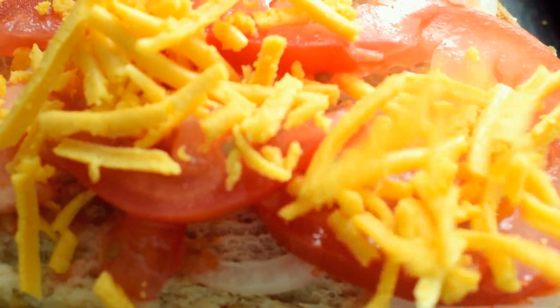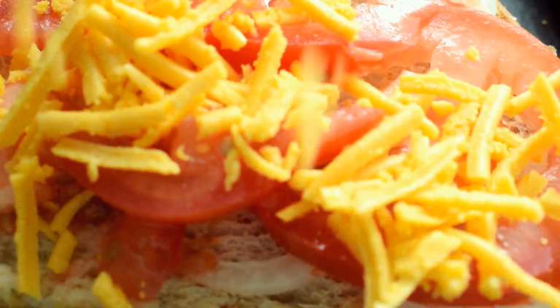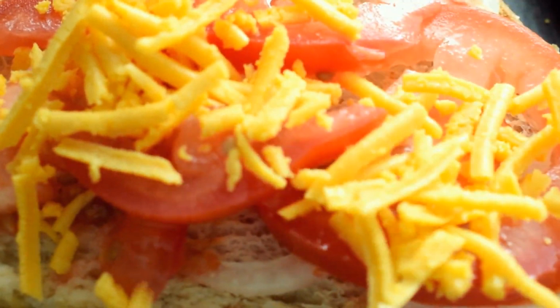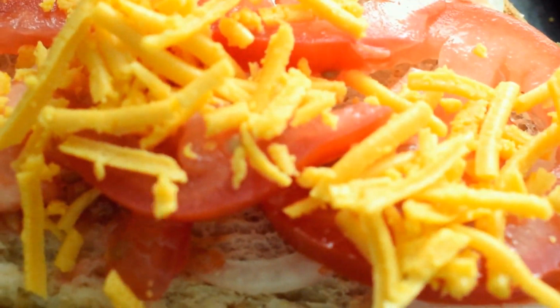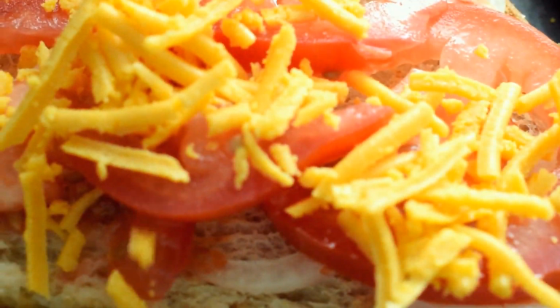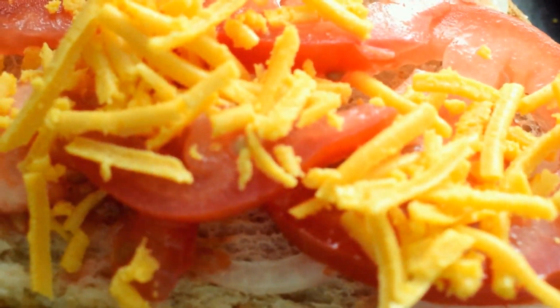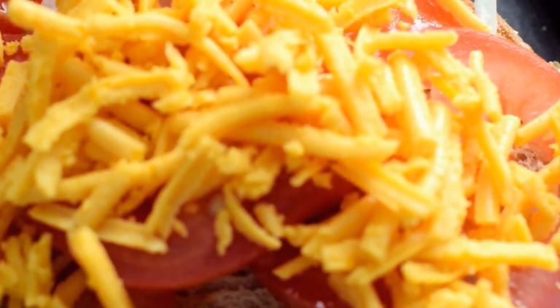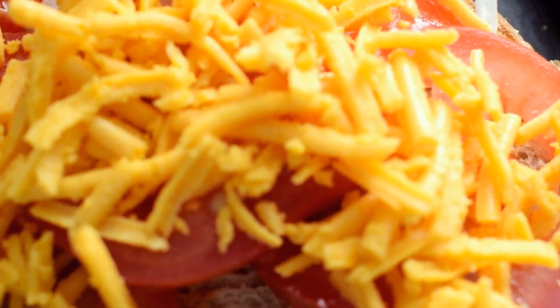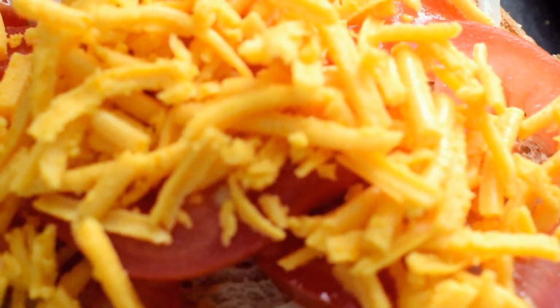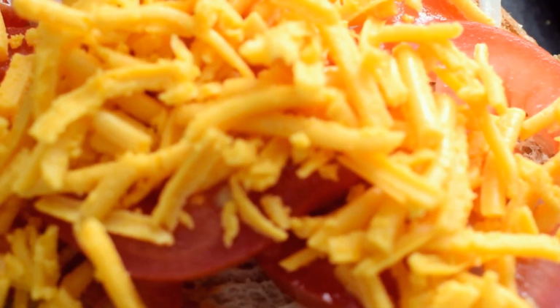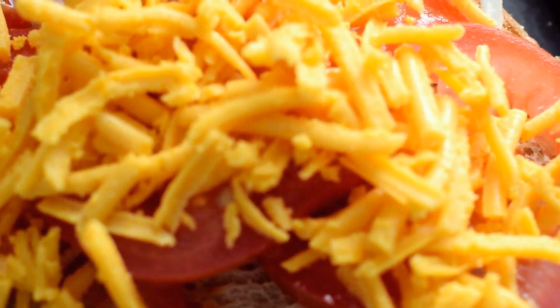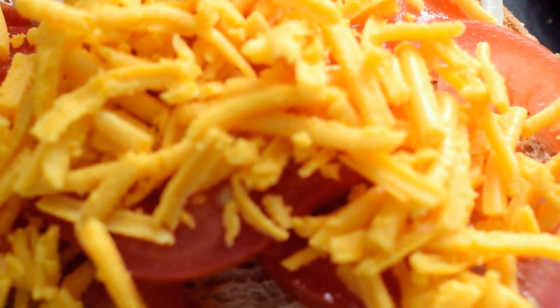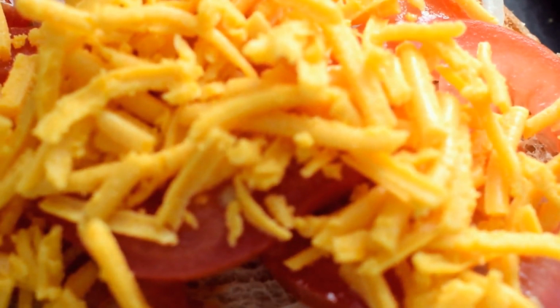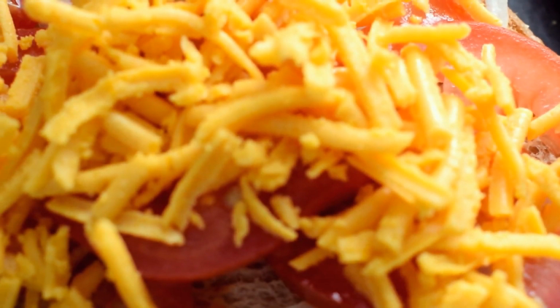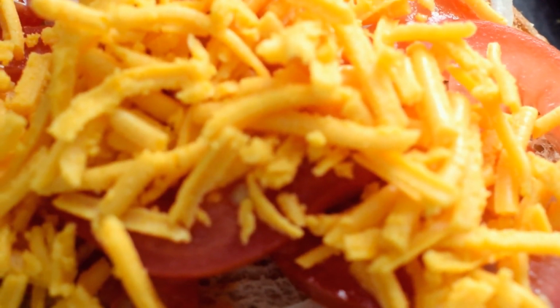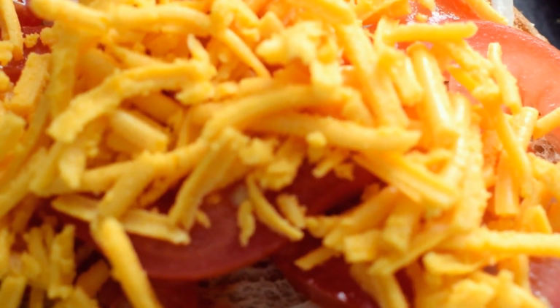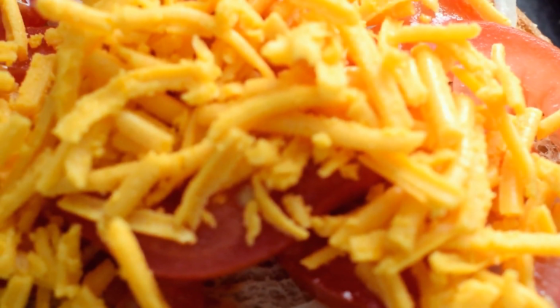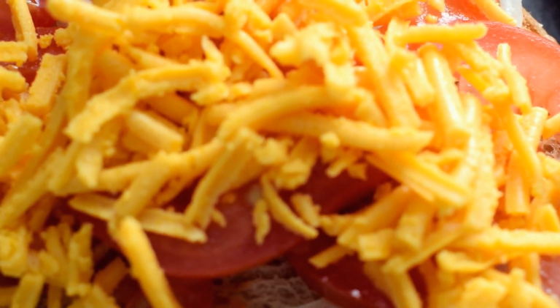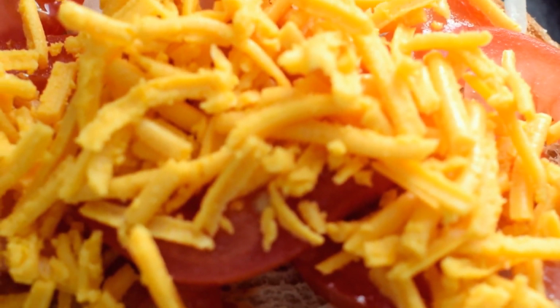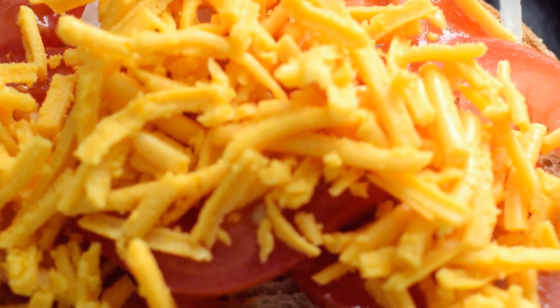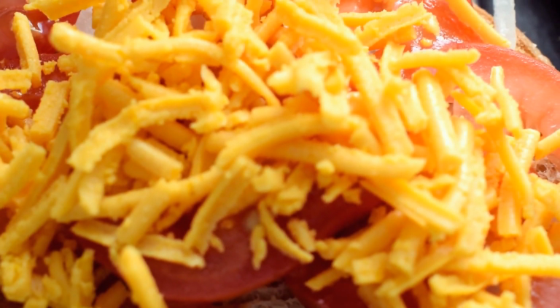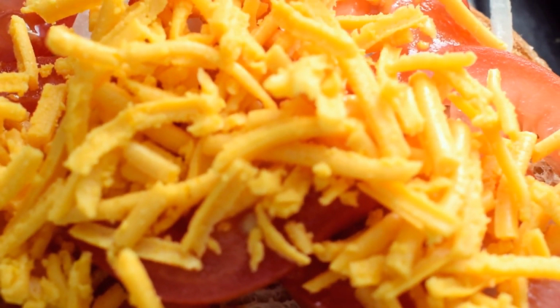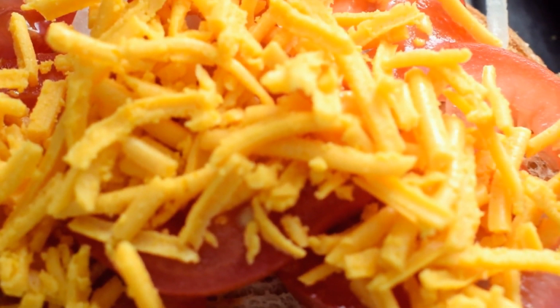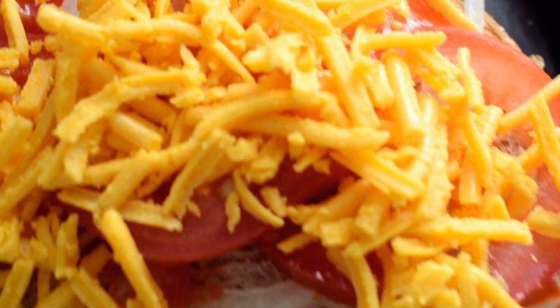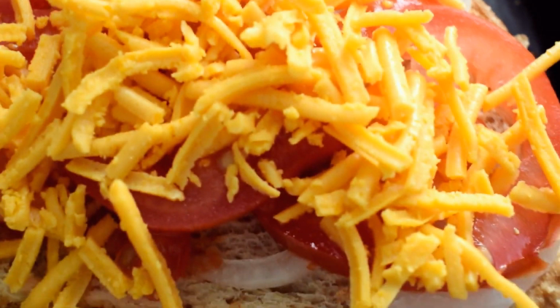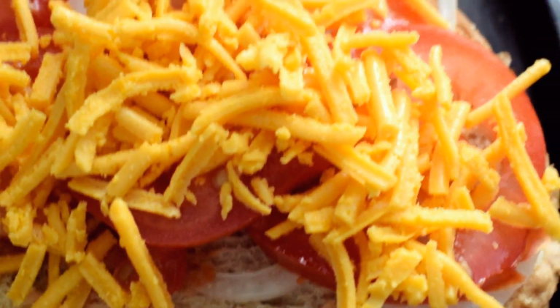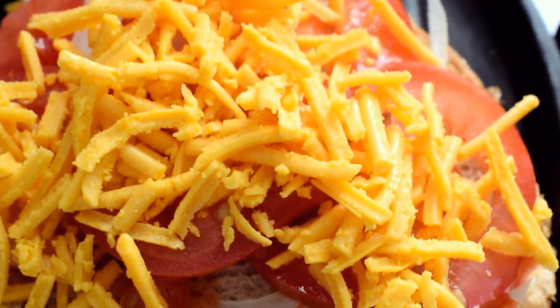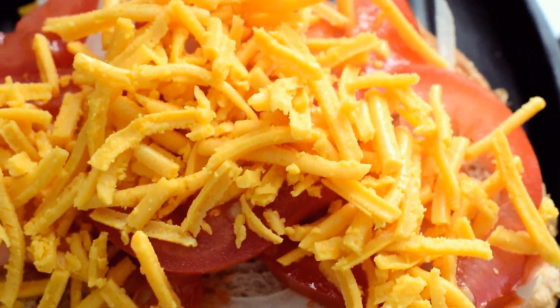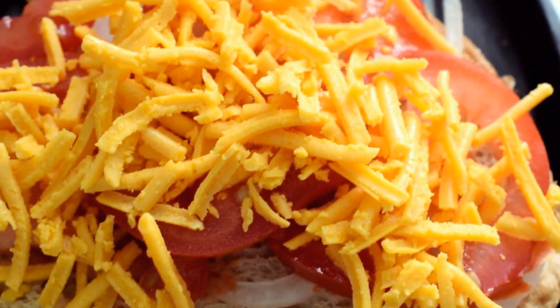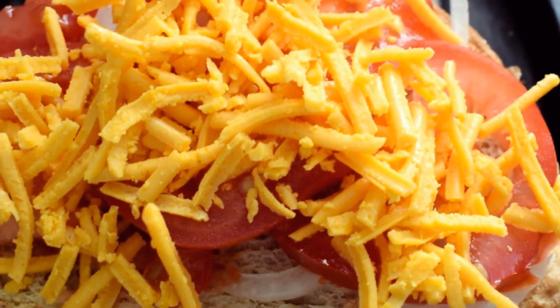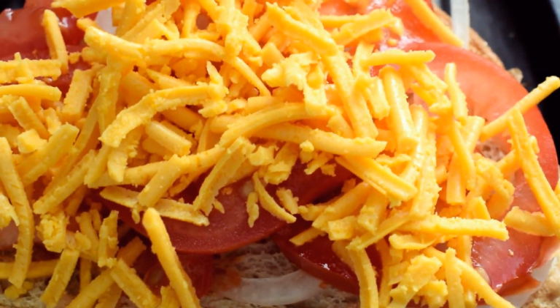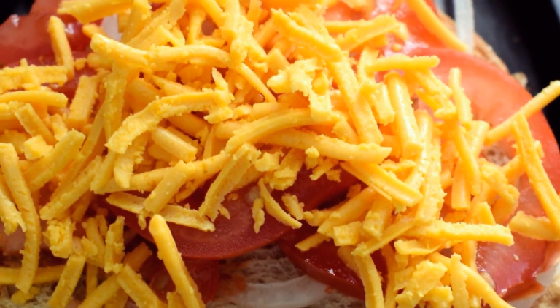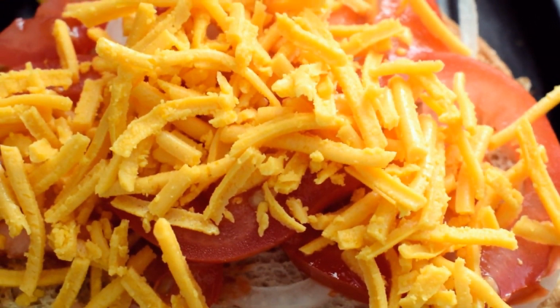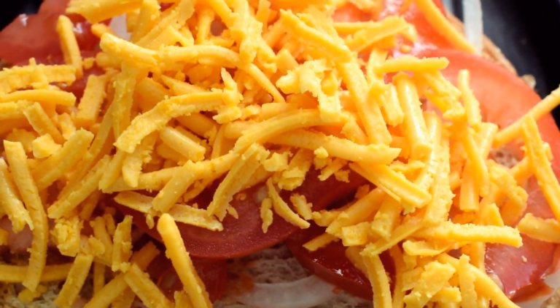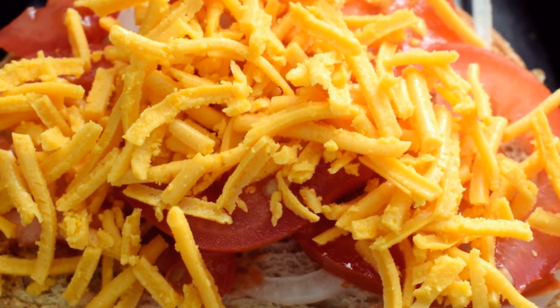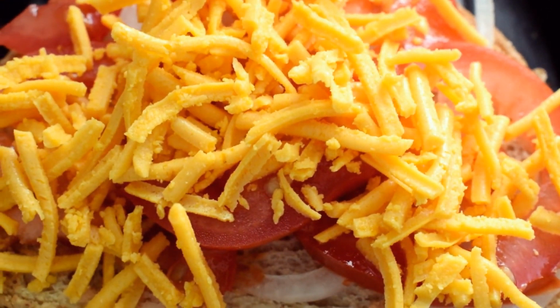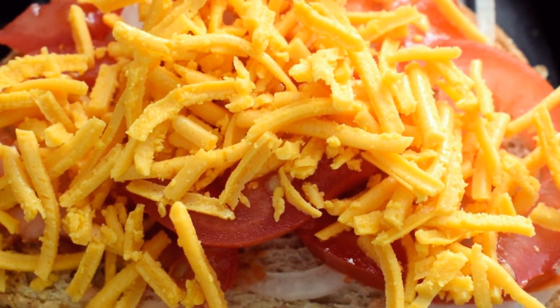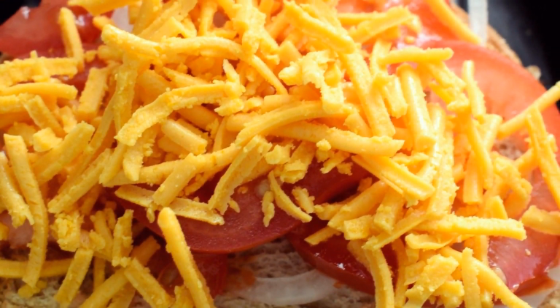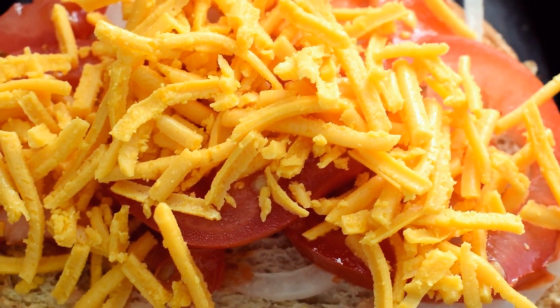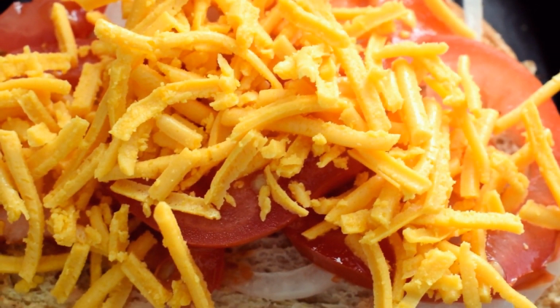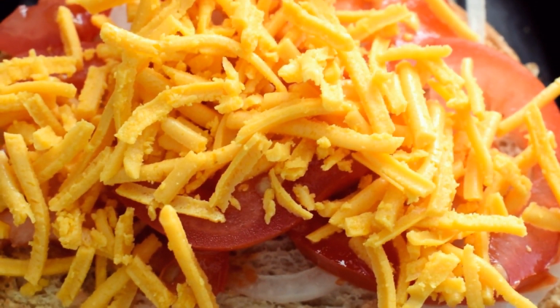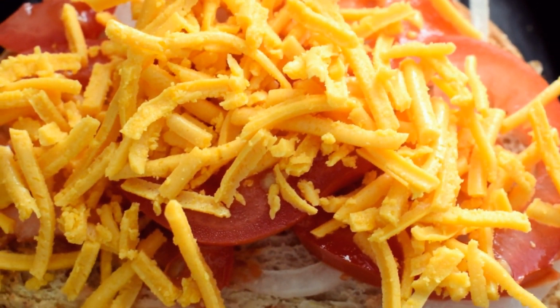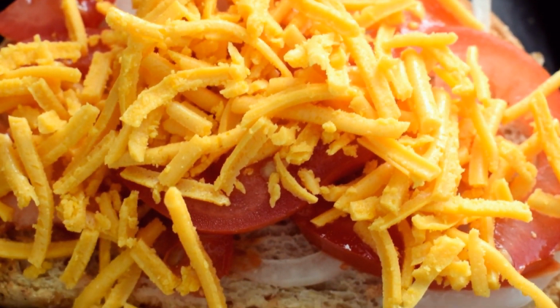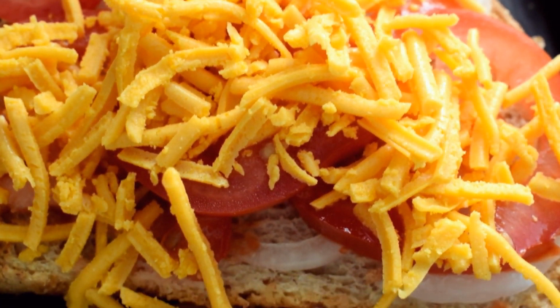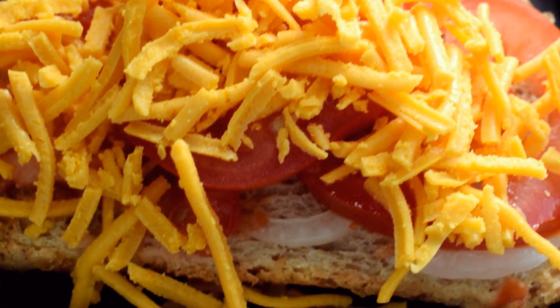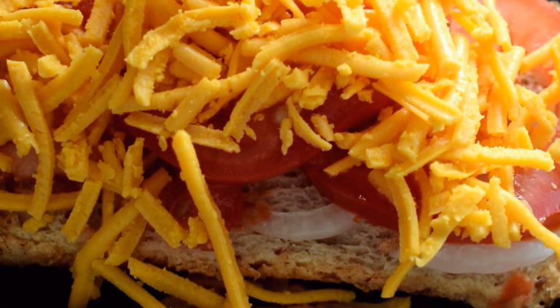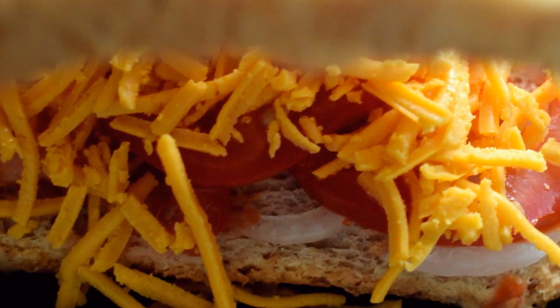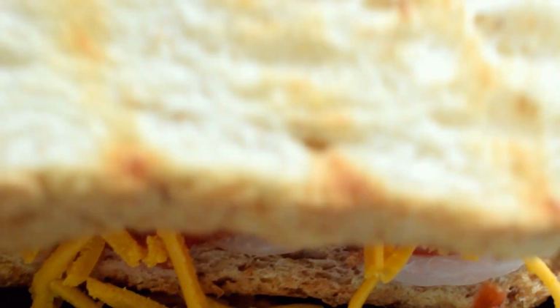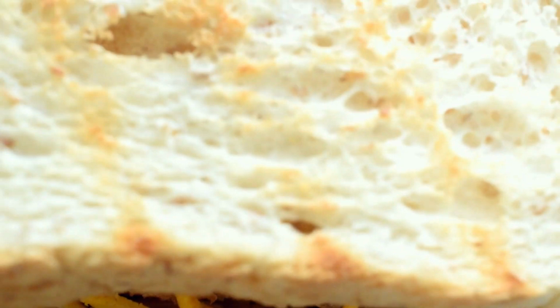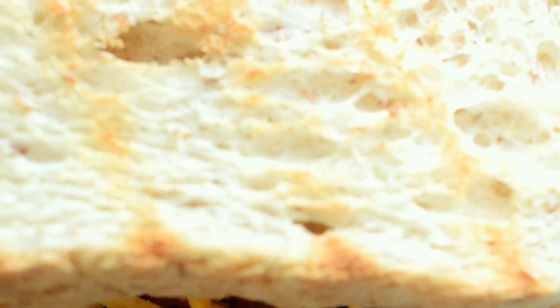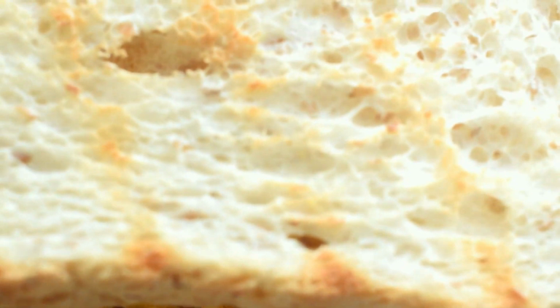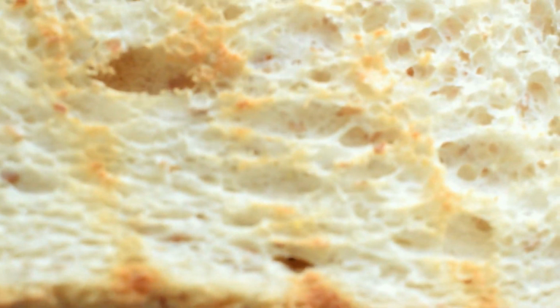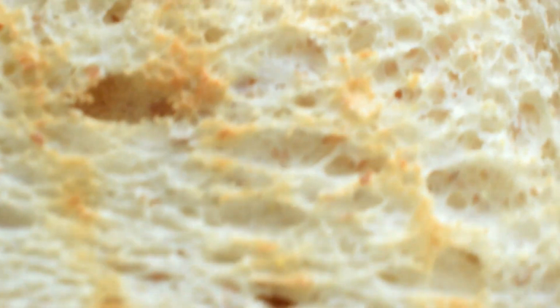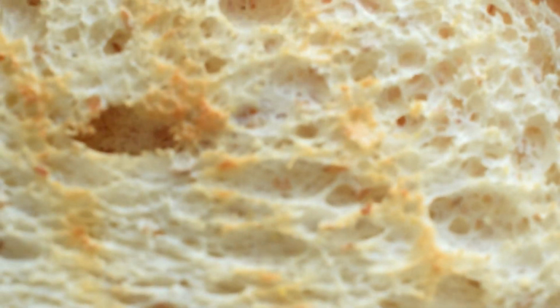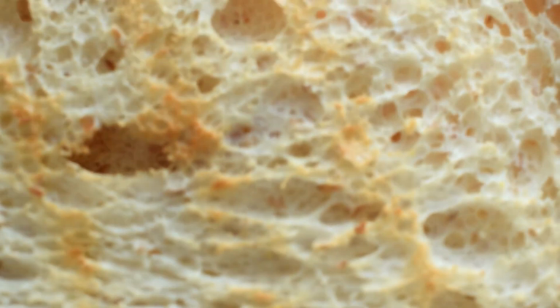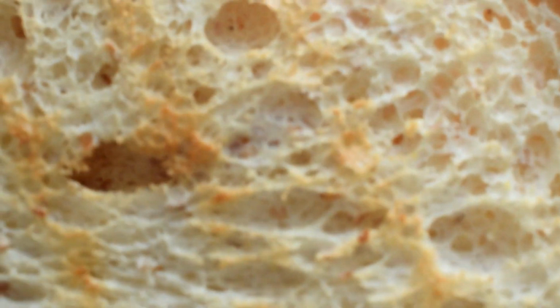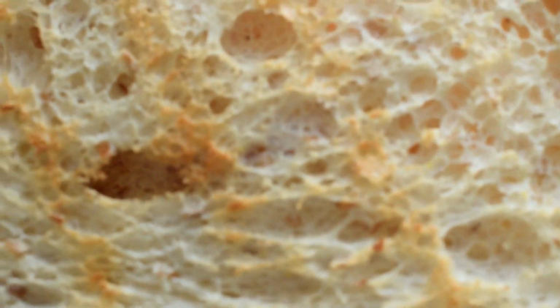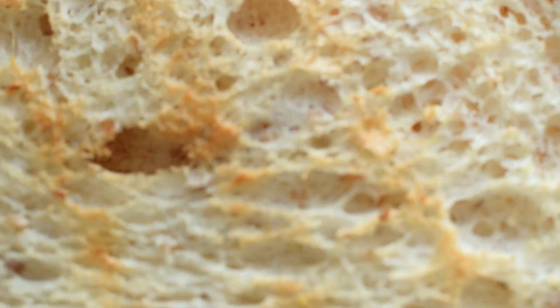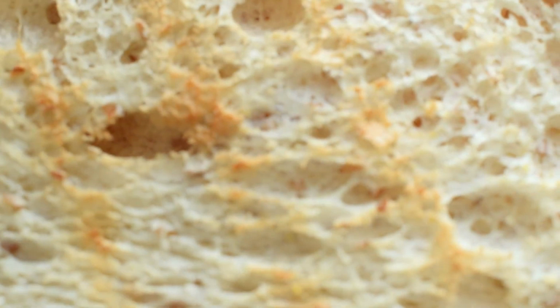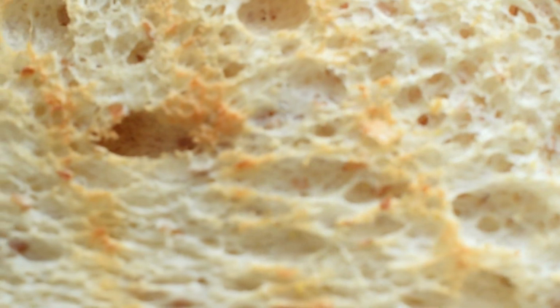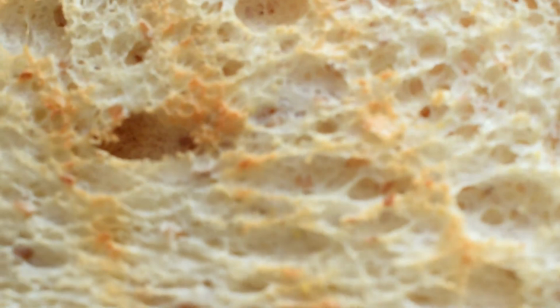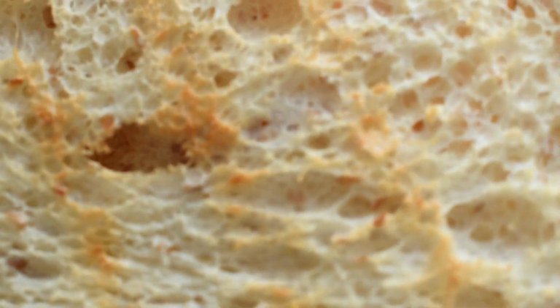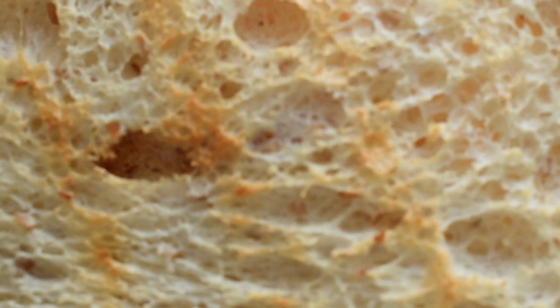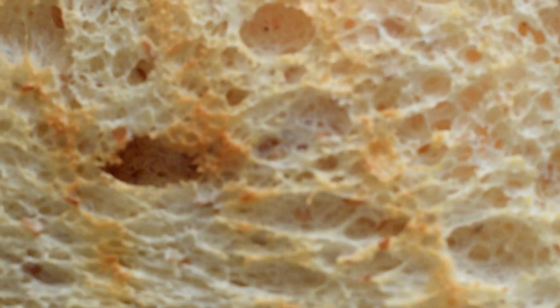Then I had two toasted onion, tomato, and Daiya vegan cheese sandwiches, which I made on the George Foreman grill.